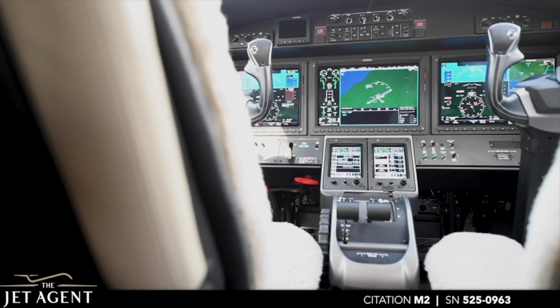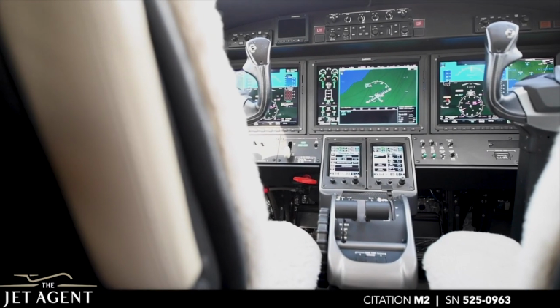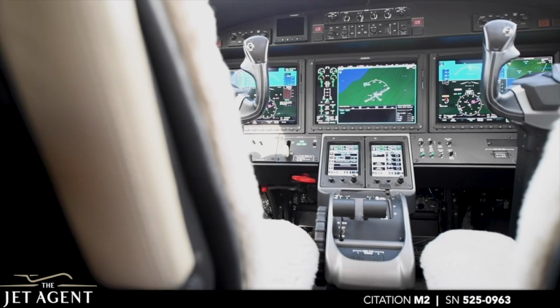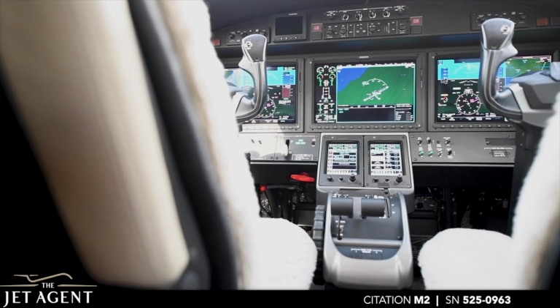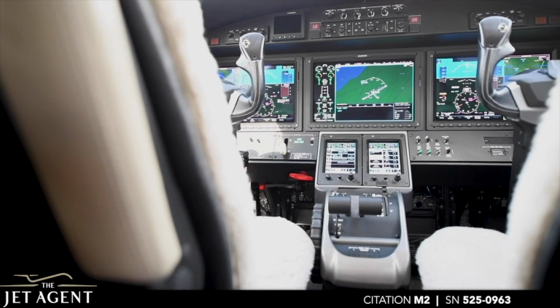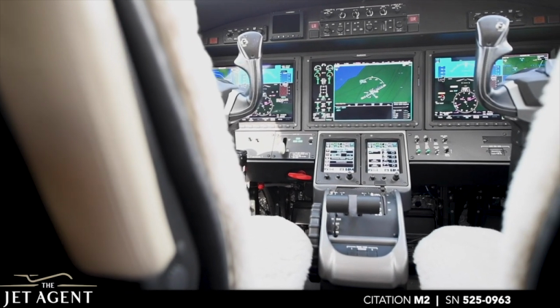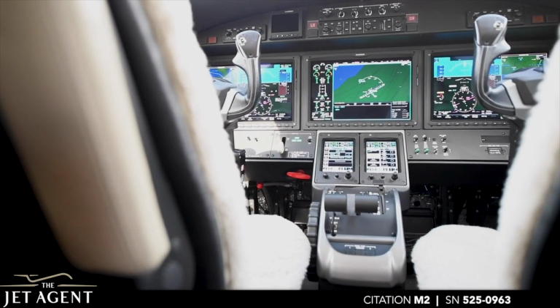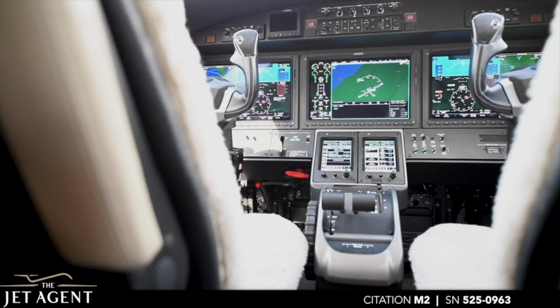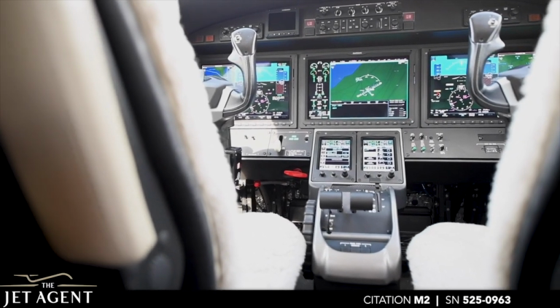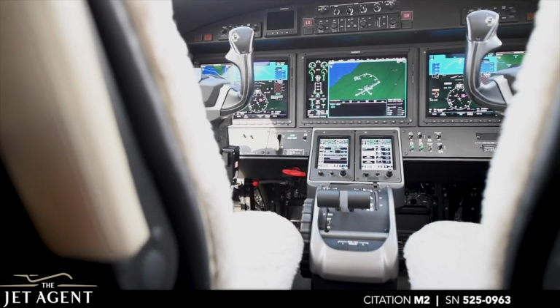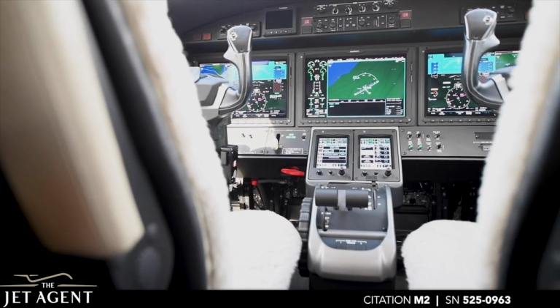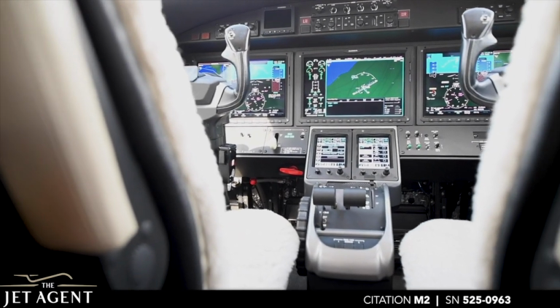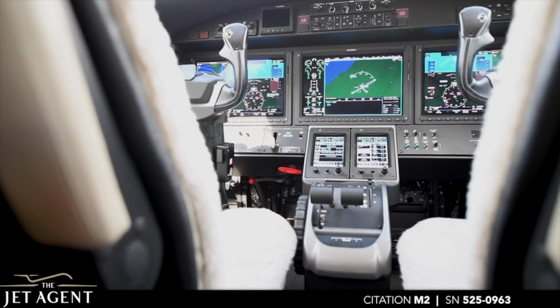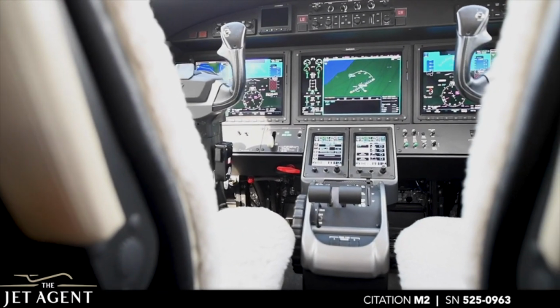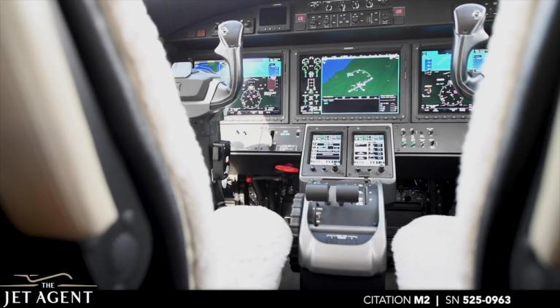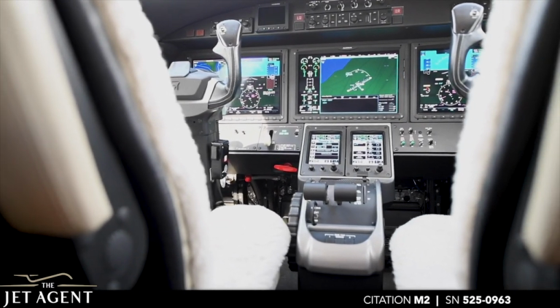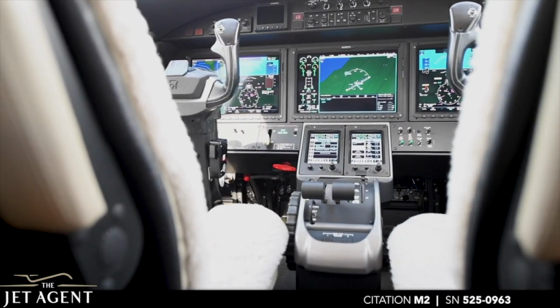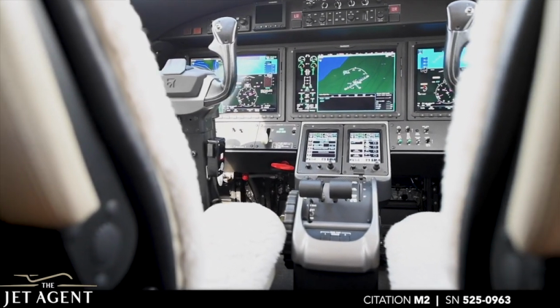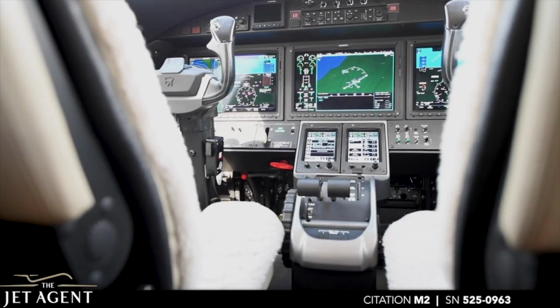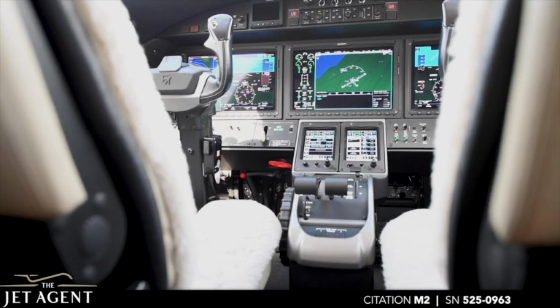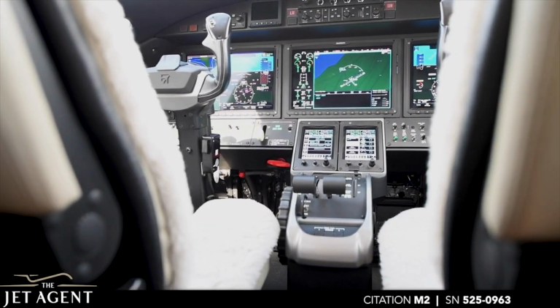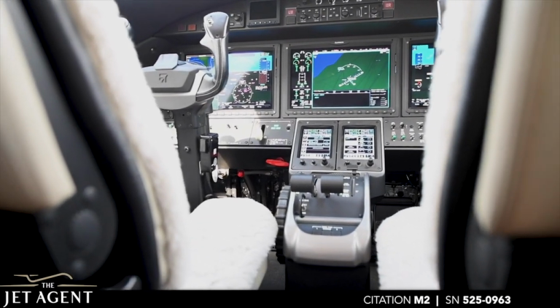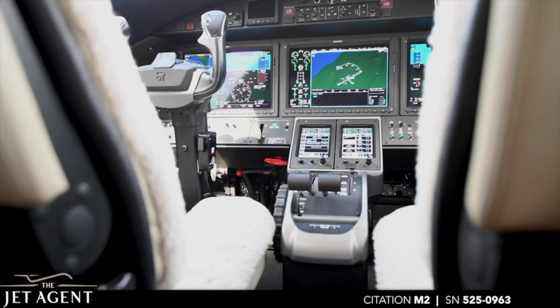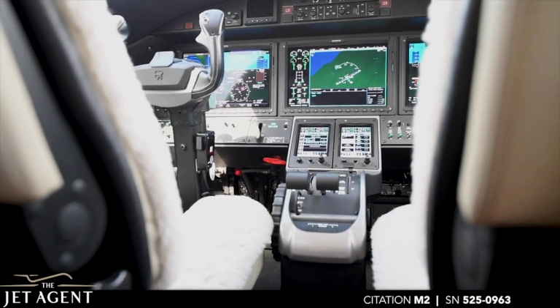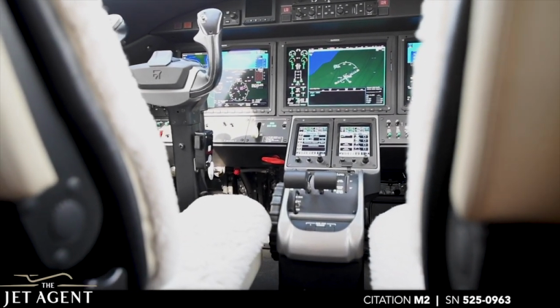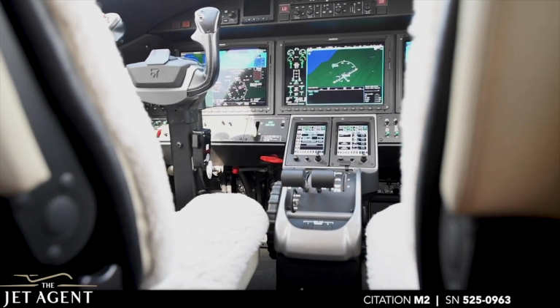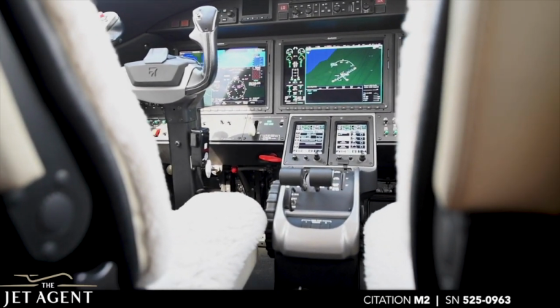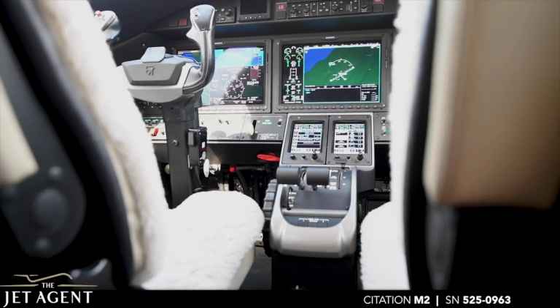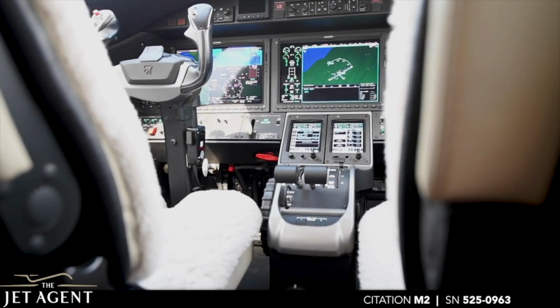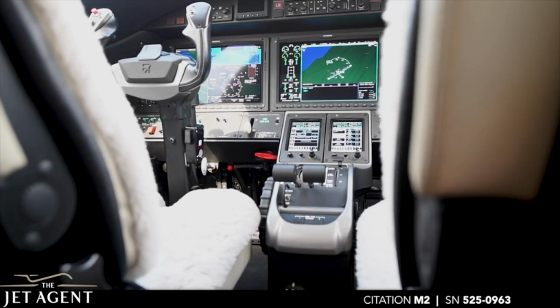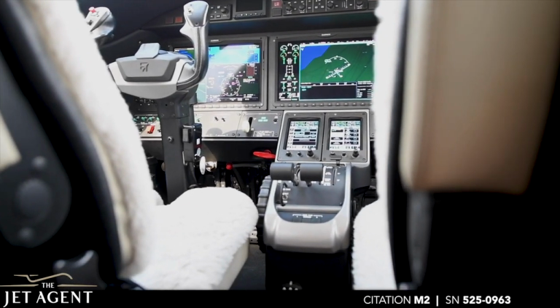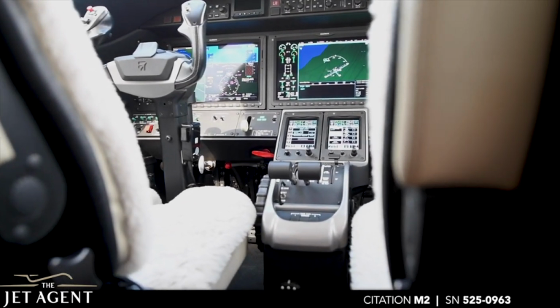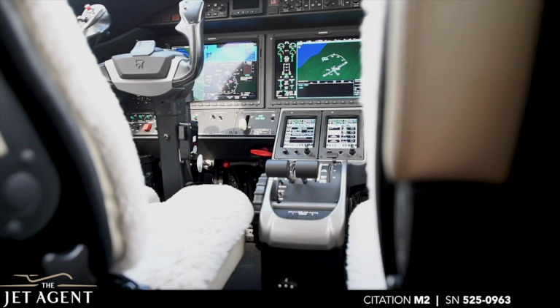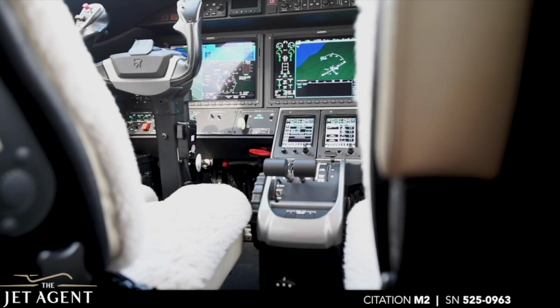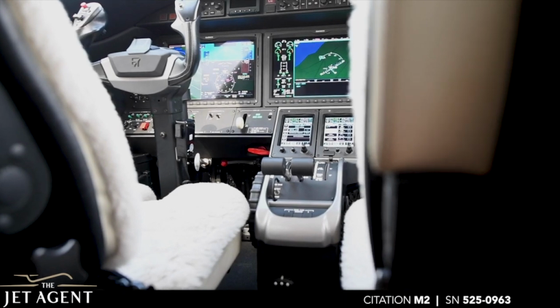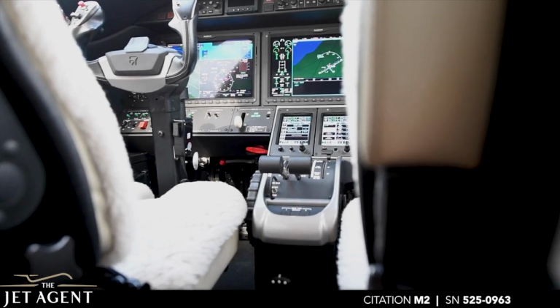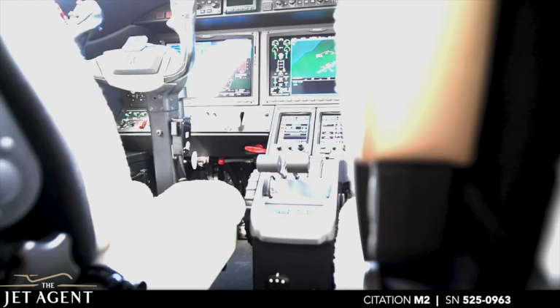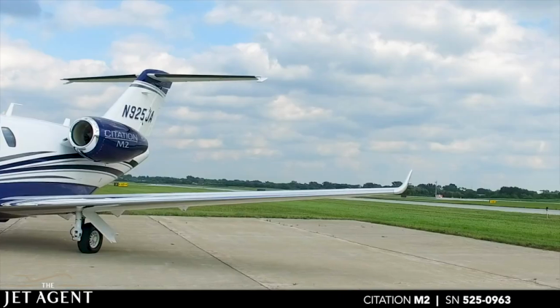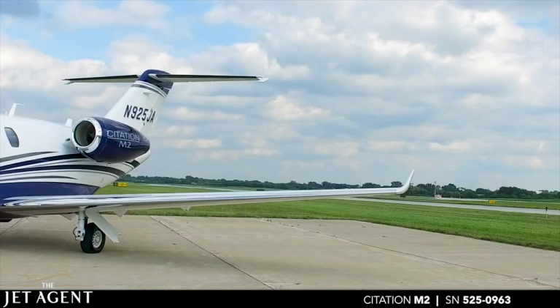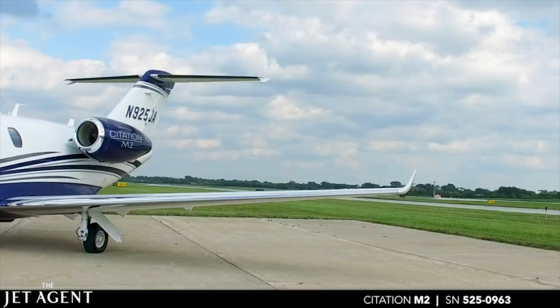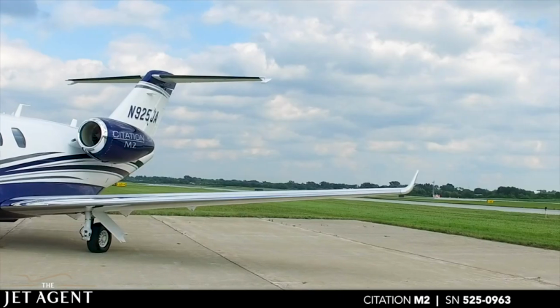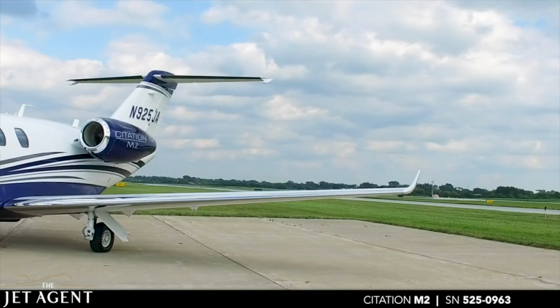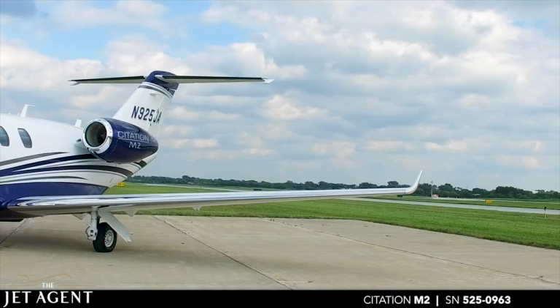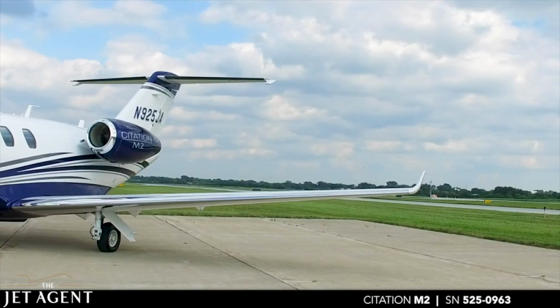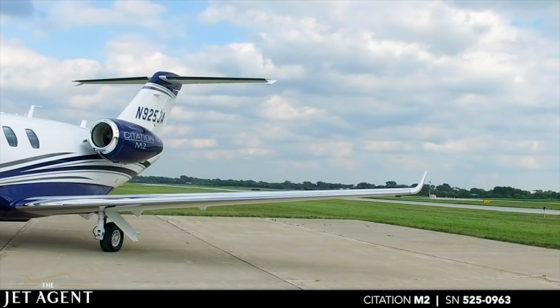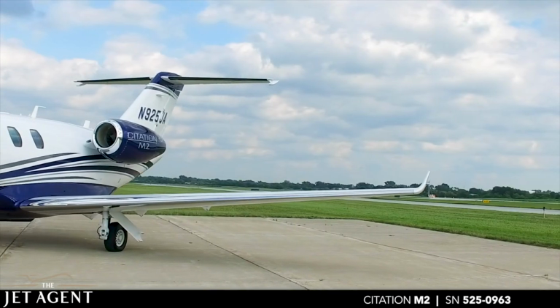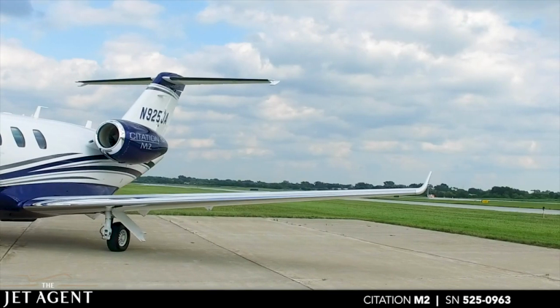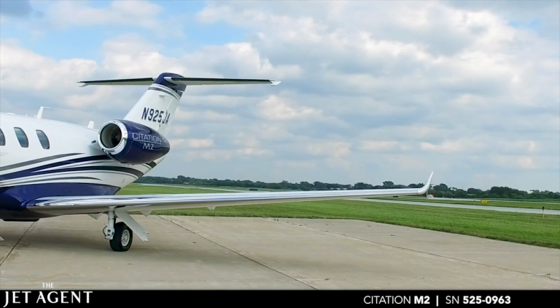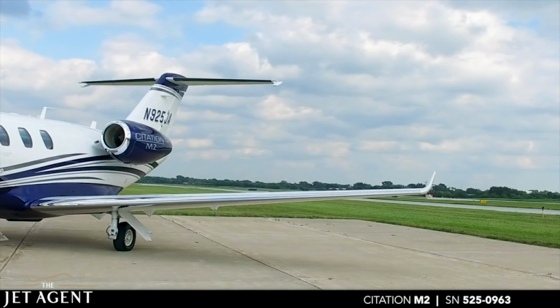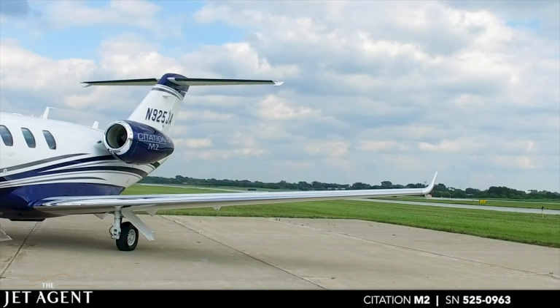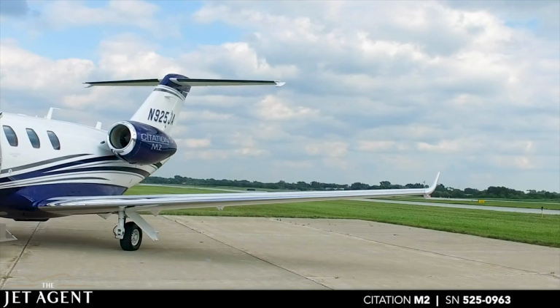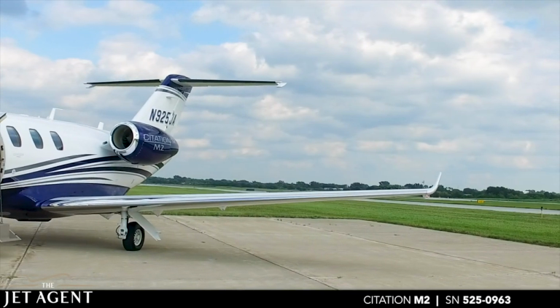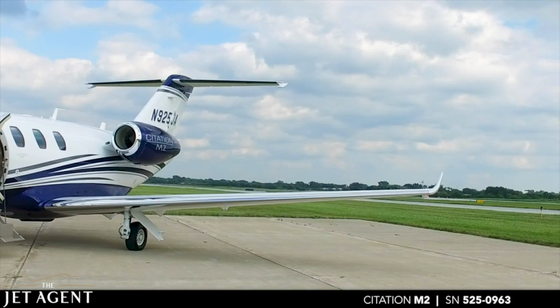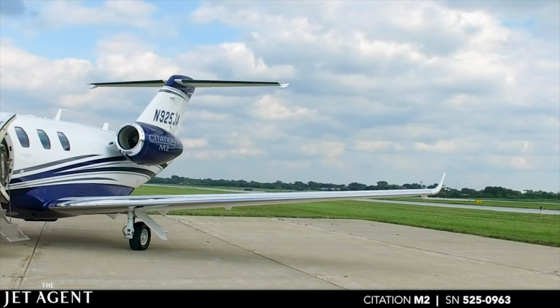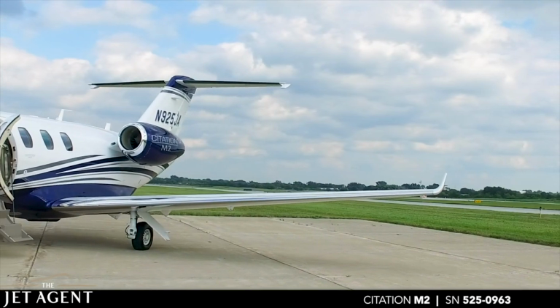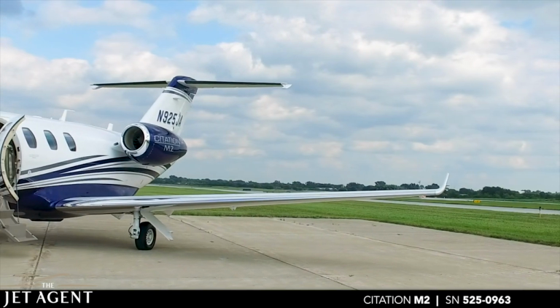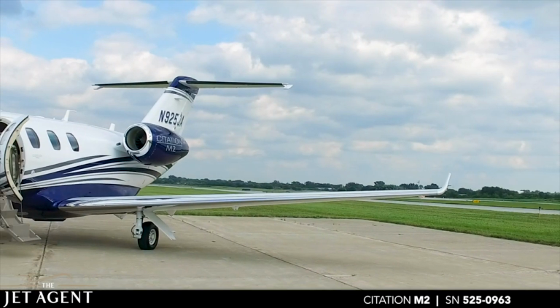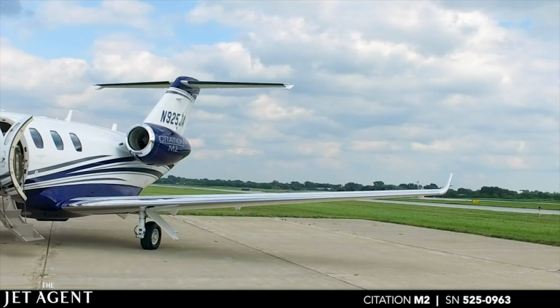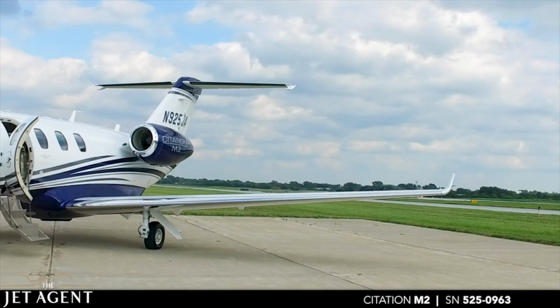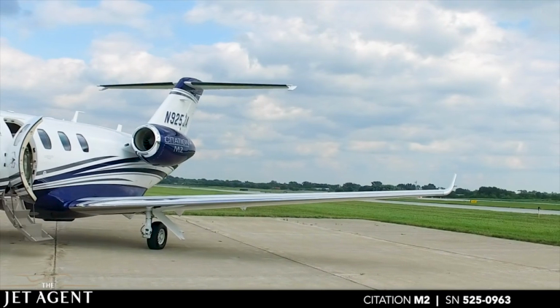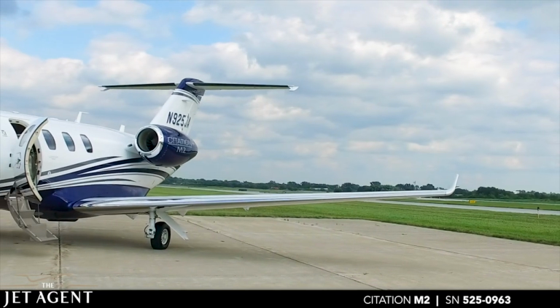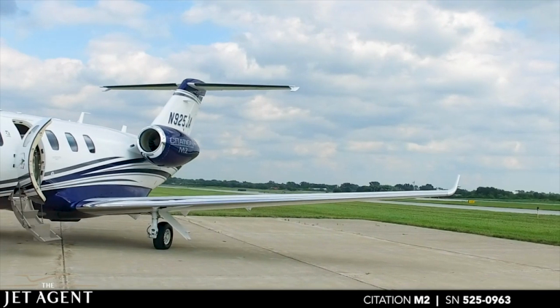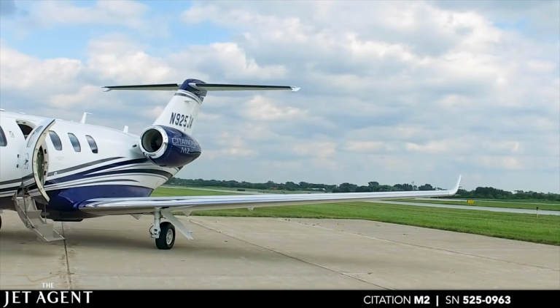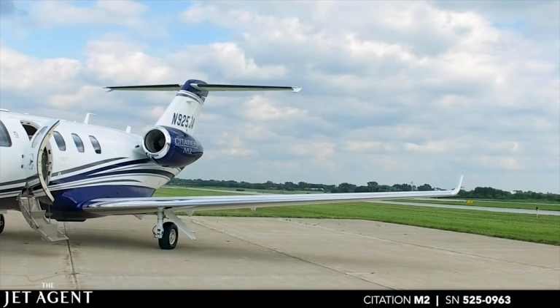It is also well equipped with options such as CP-DLC Flightstream 510, TCAS-2 and Stormscope.